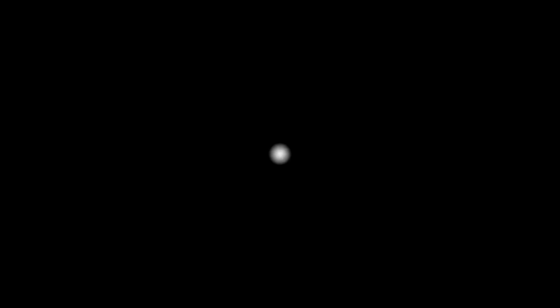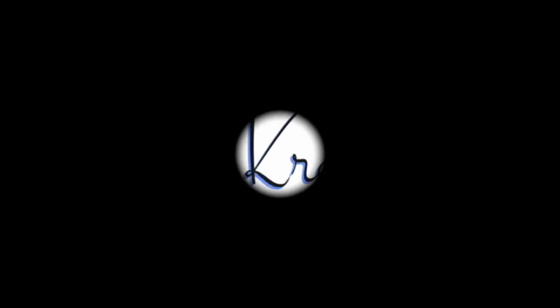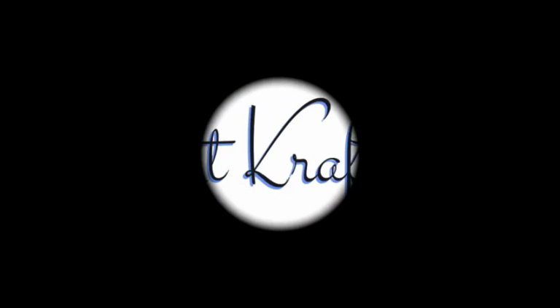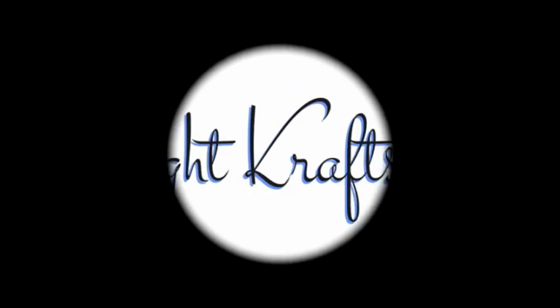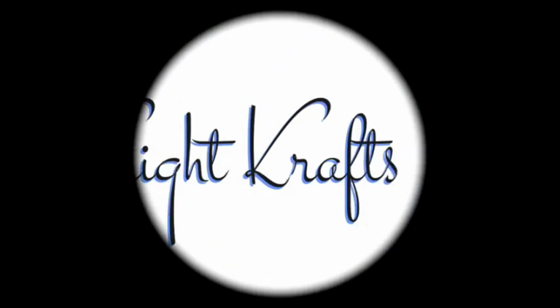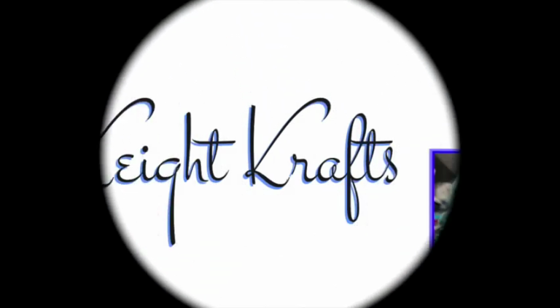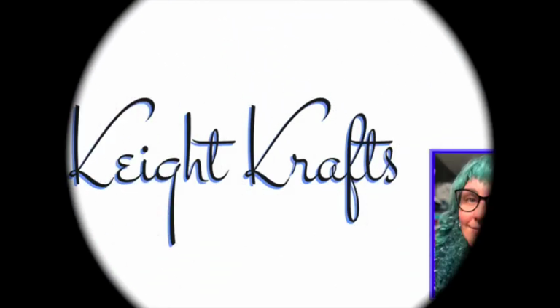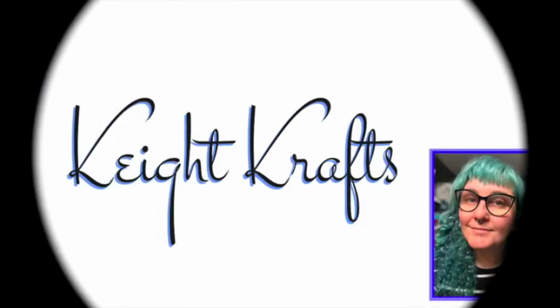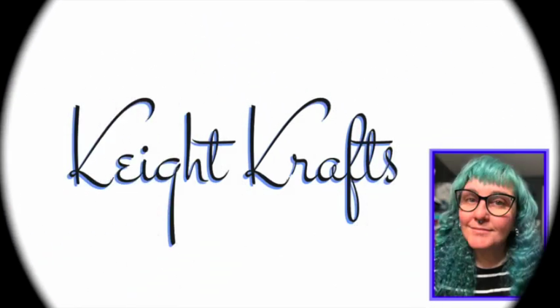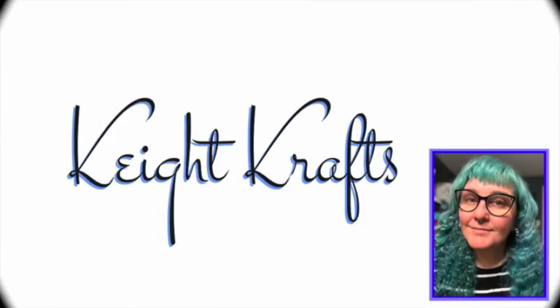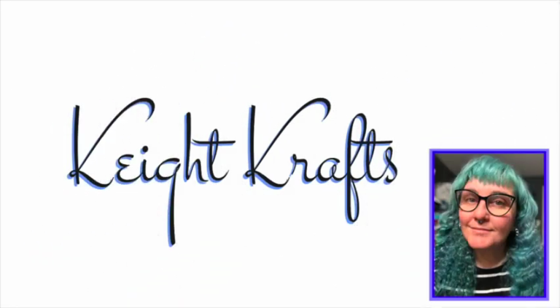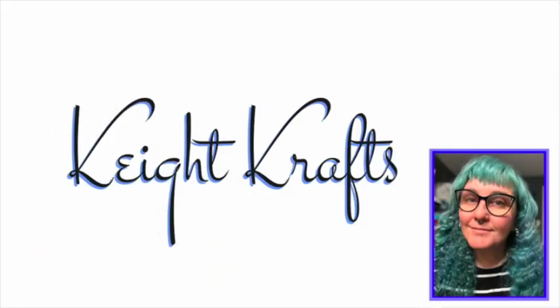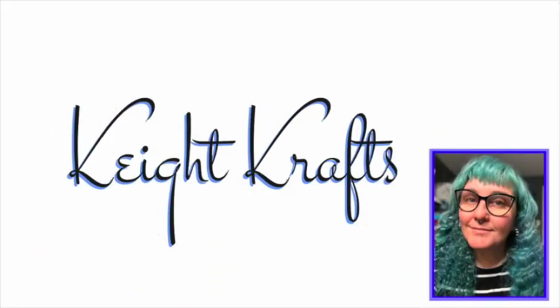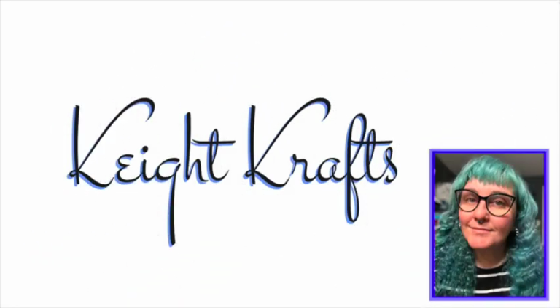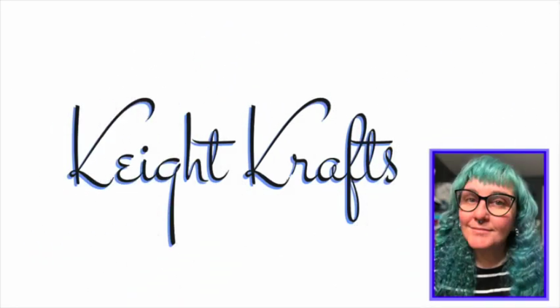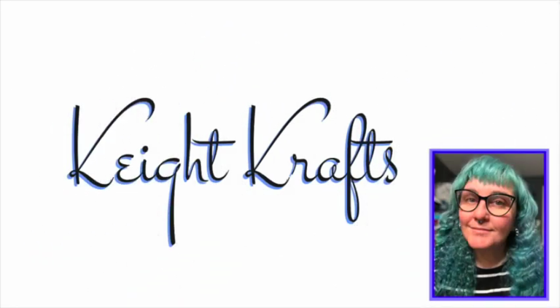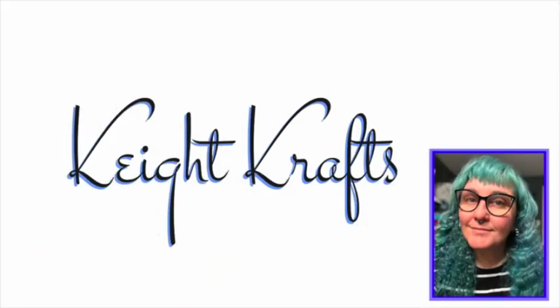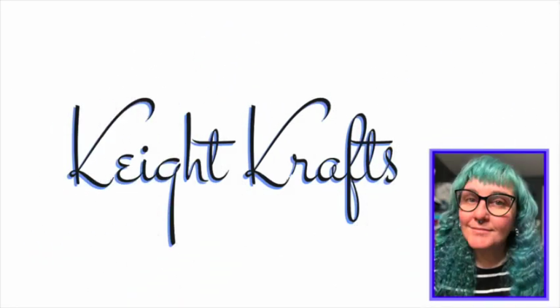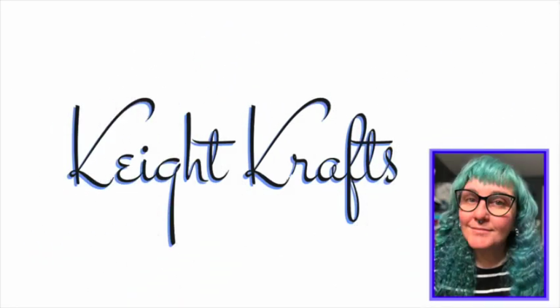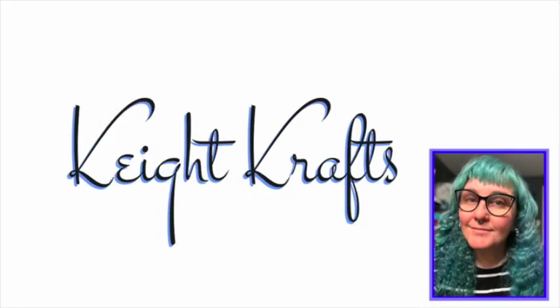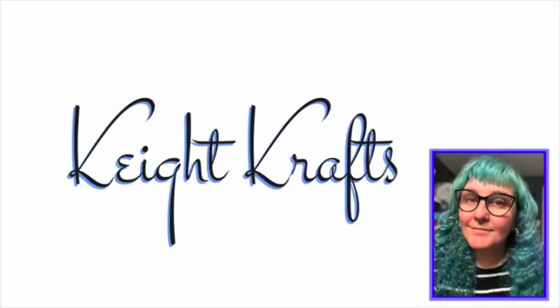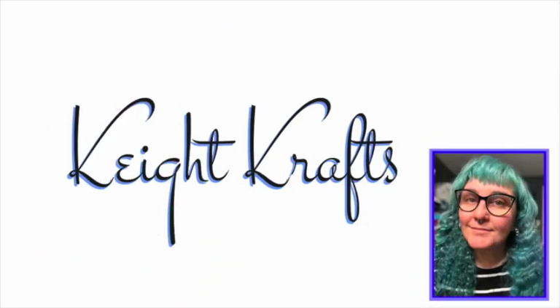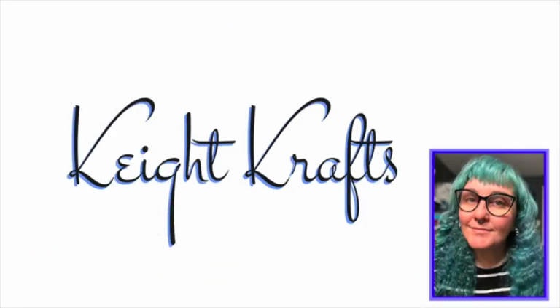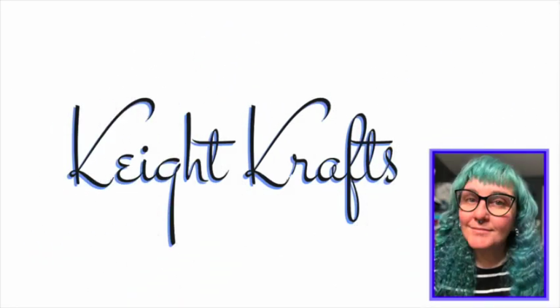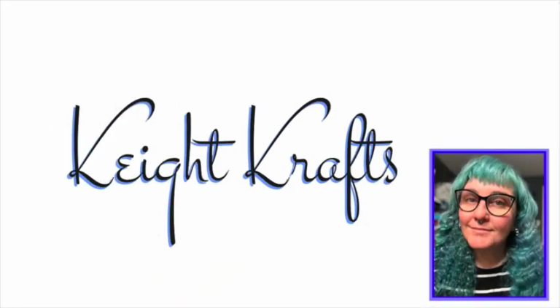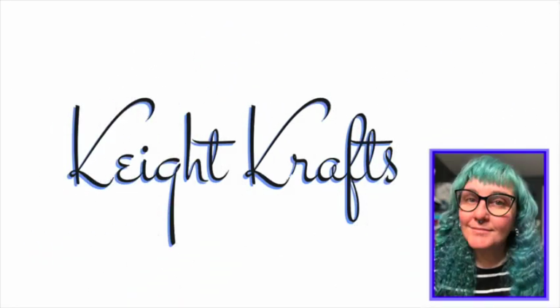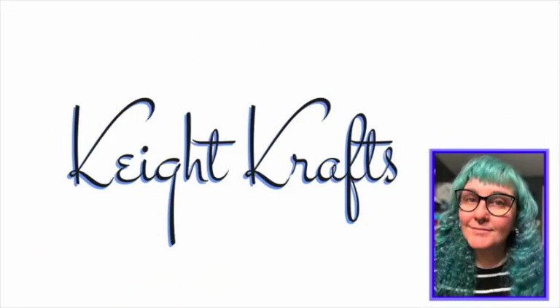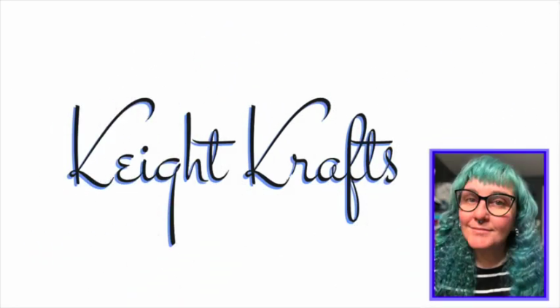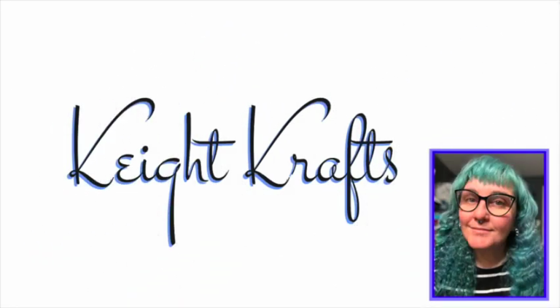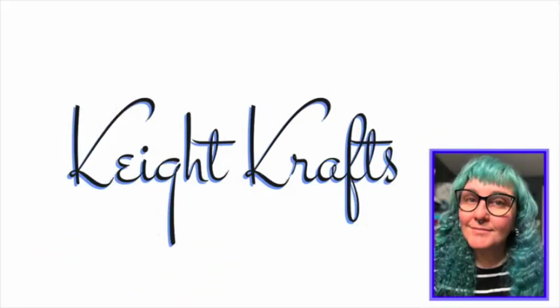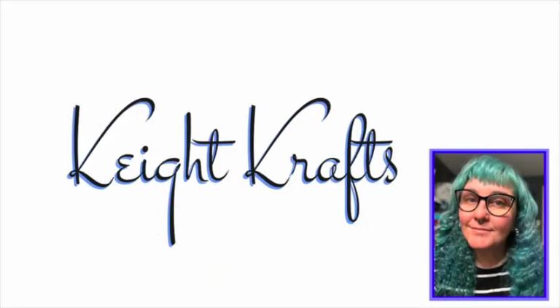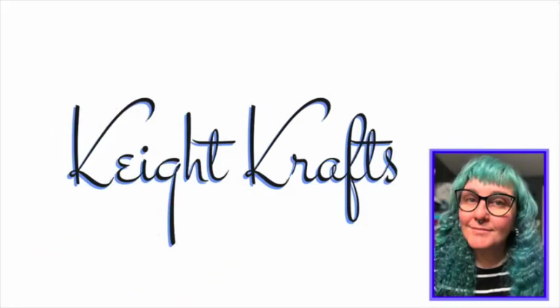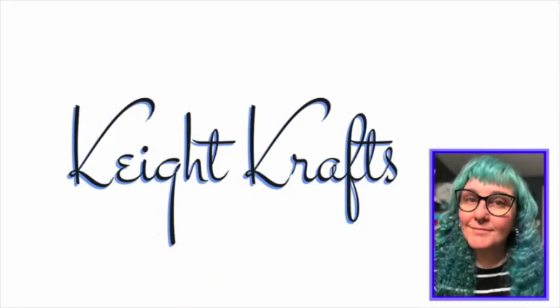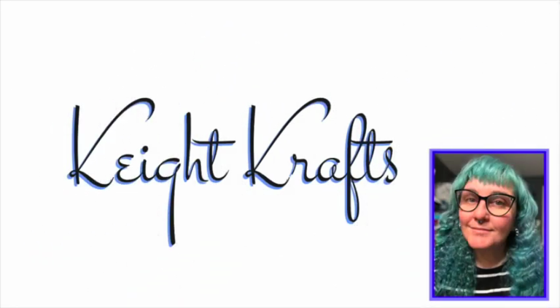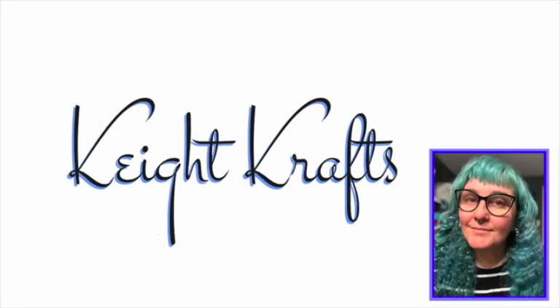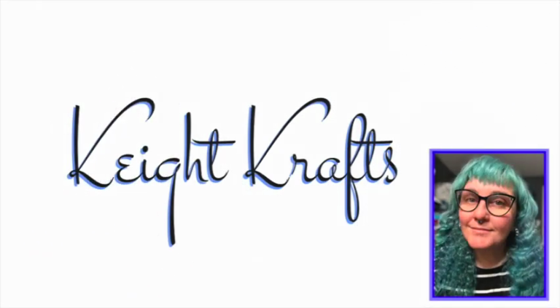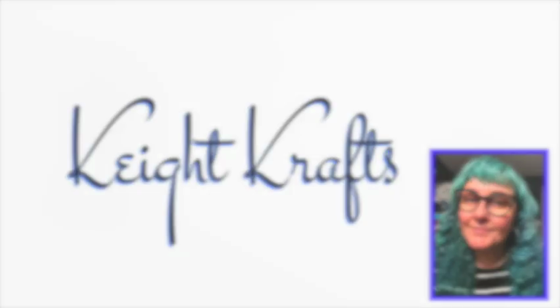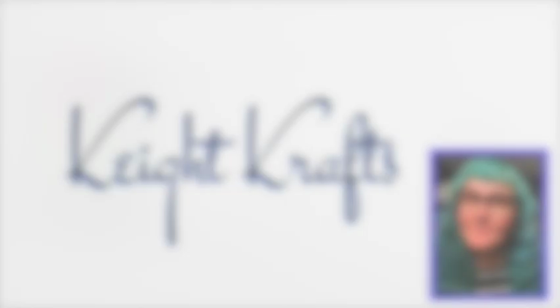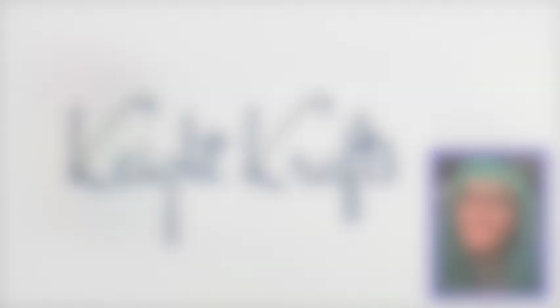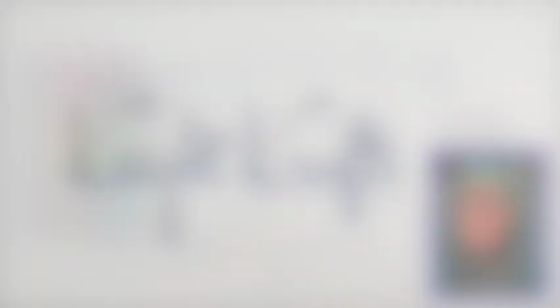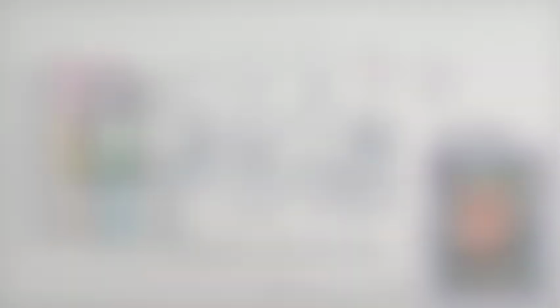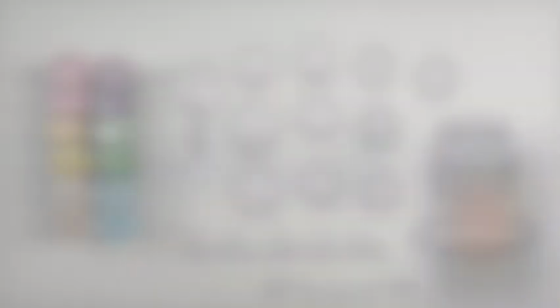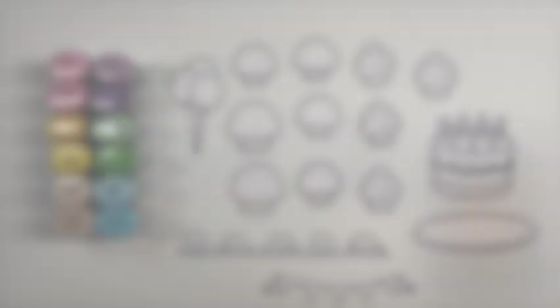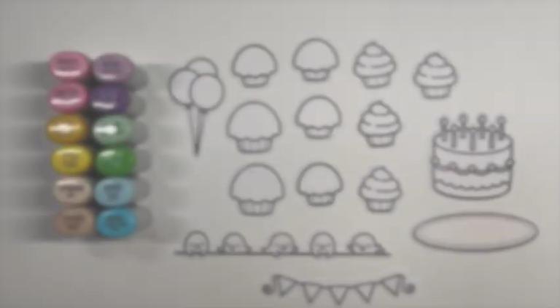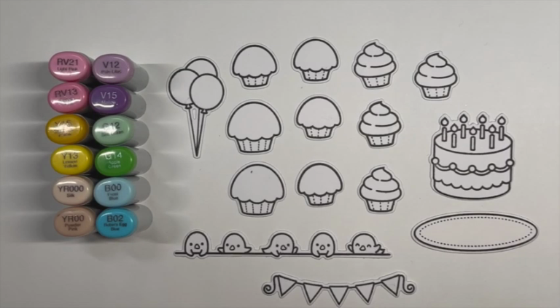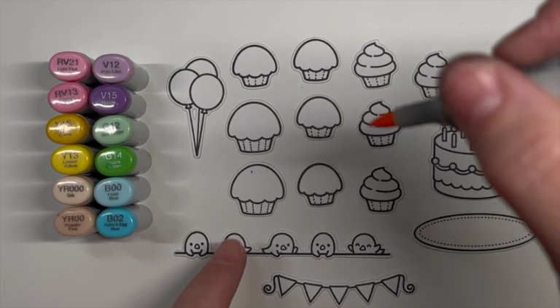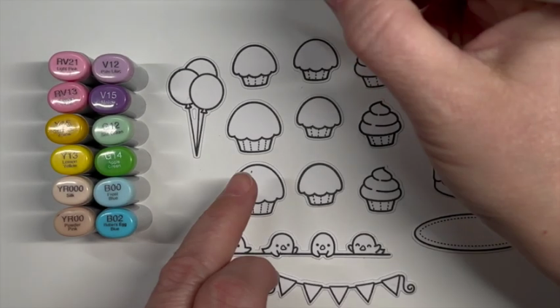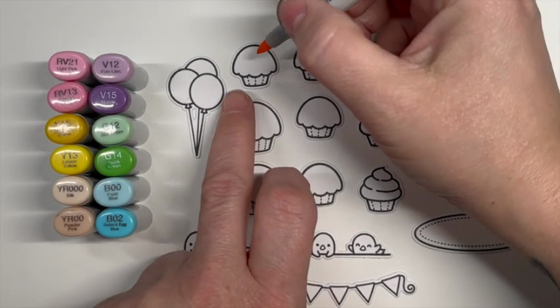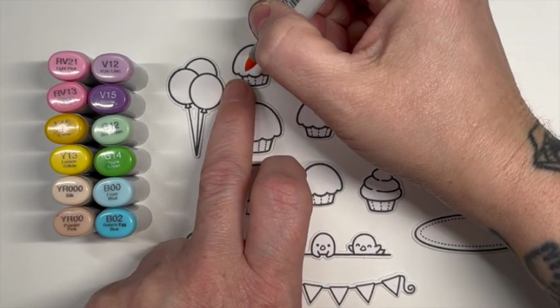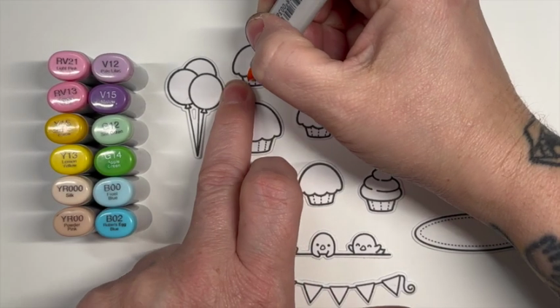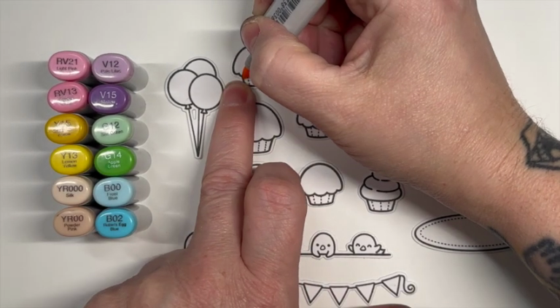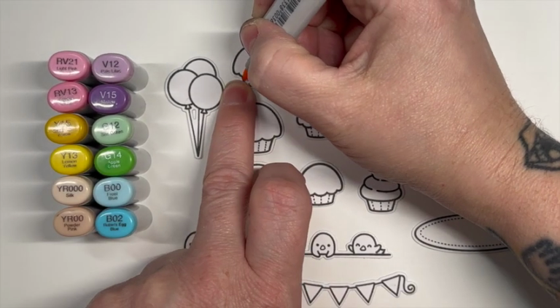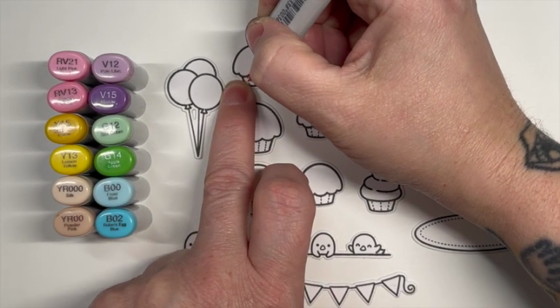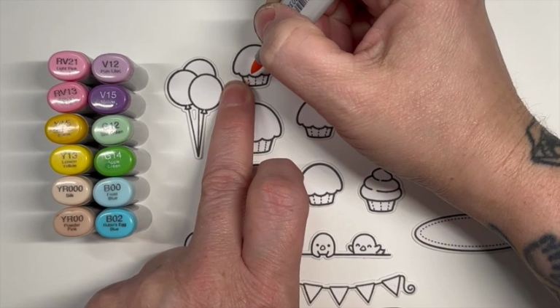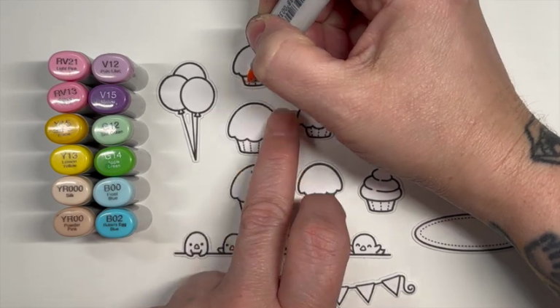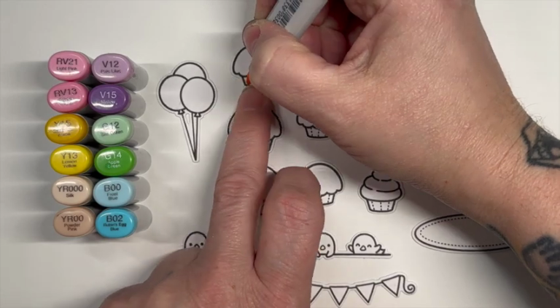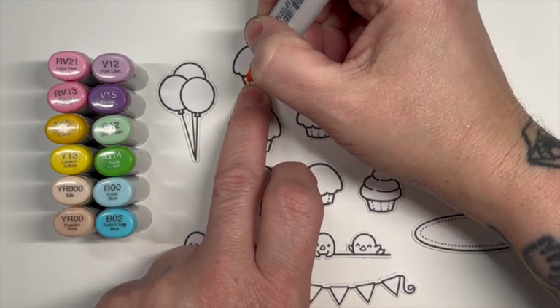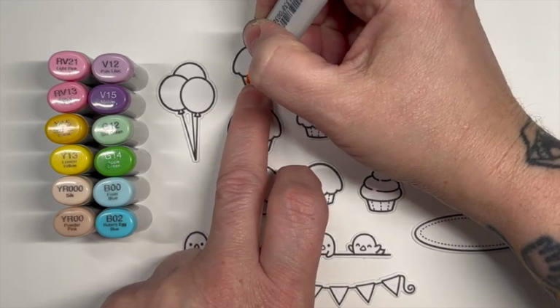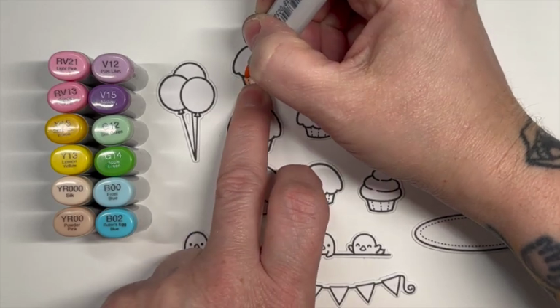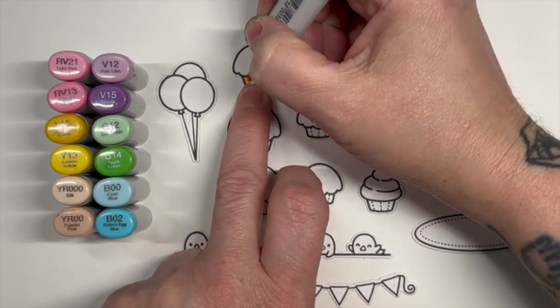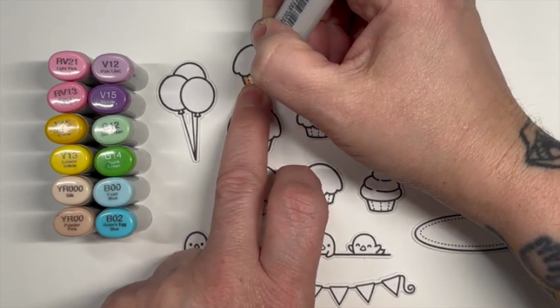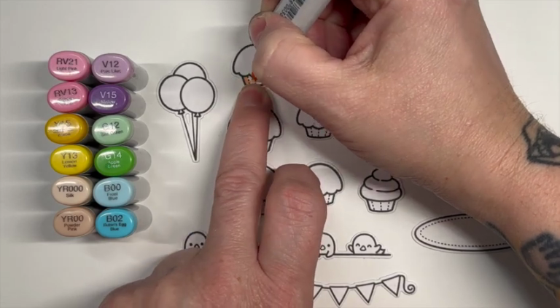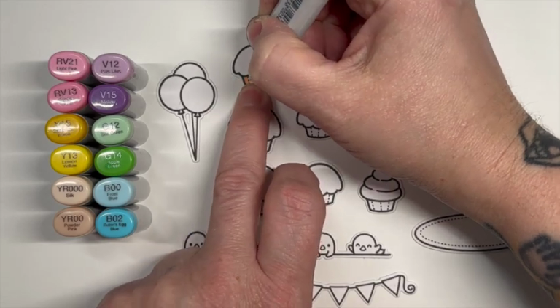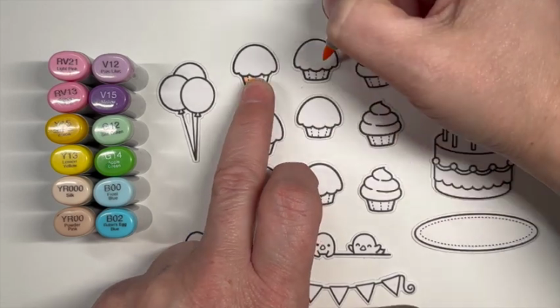Hey, welcome to Kate Crafts. I'm Kate. Today I would like to share with you a different sort of video.